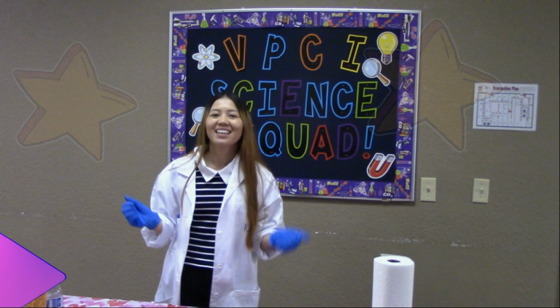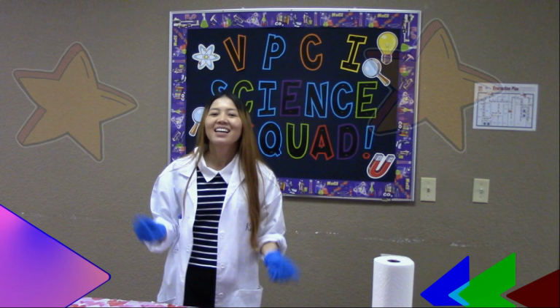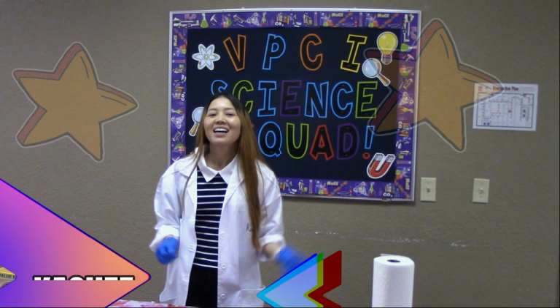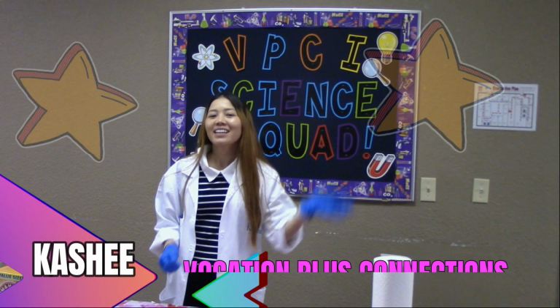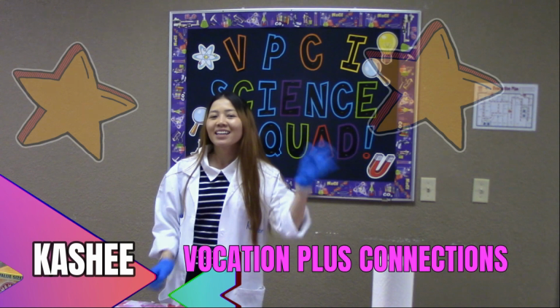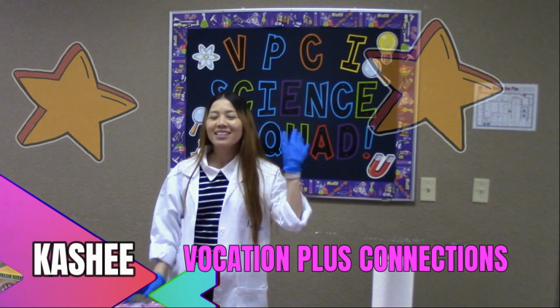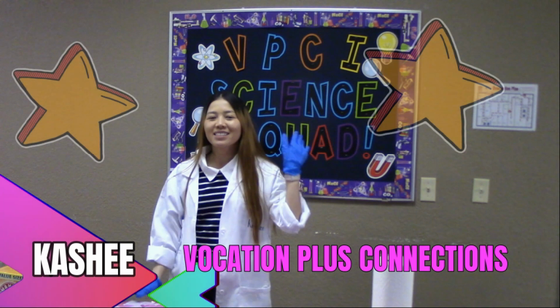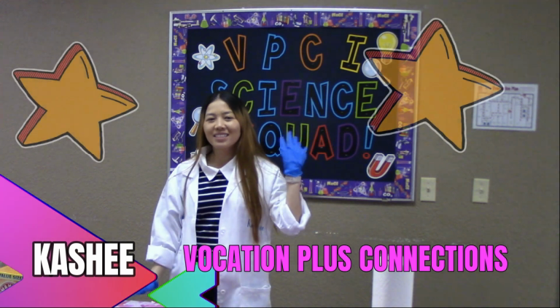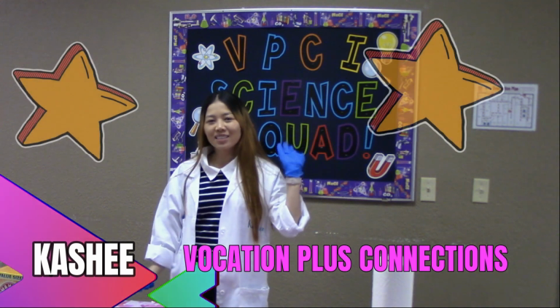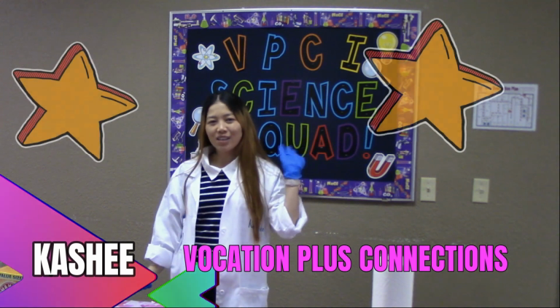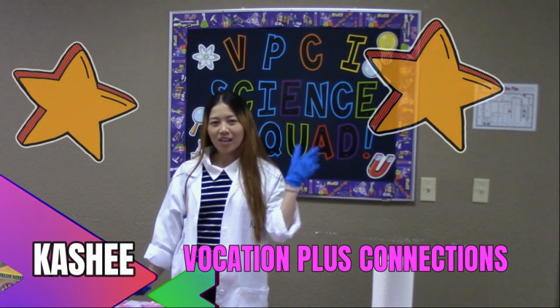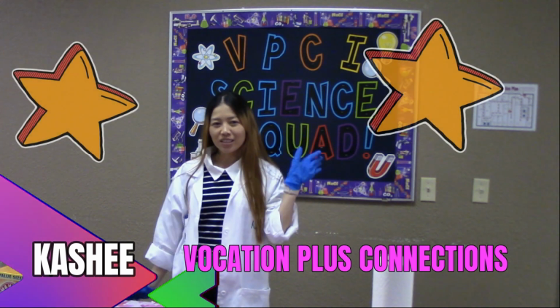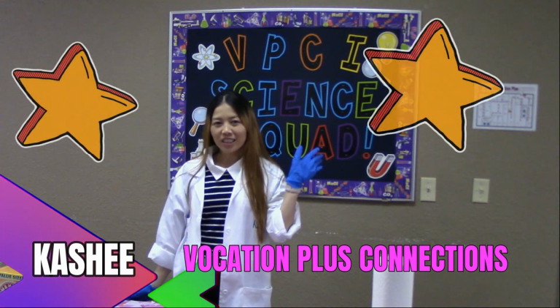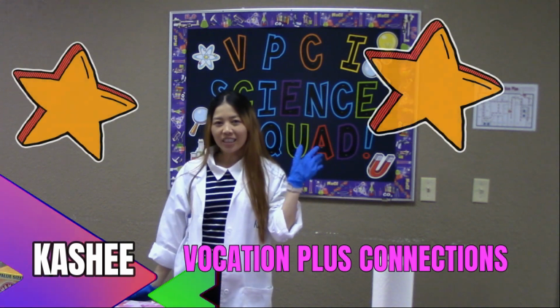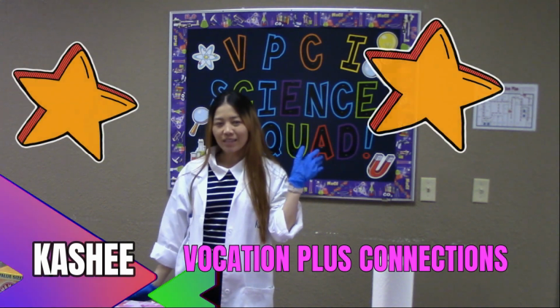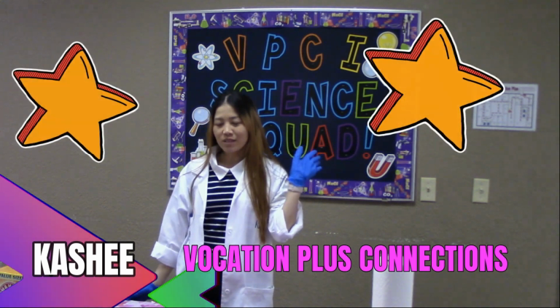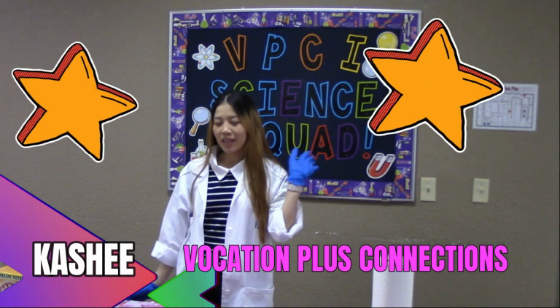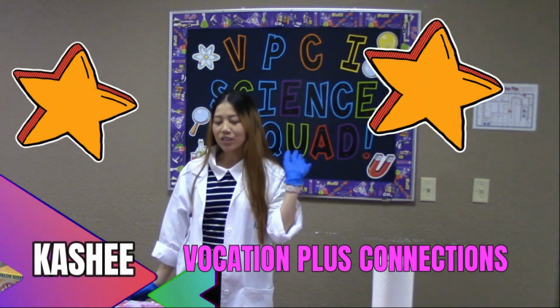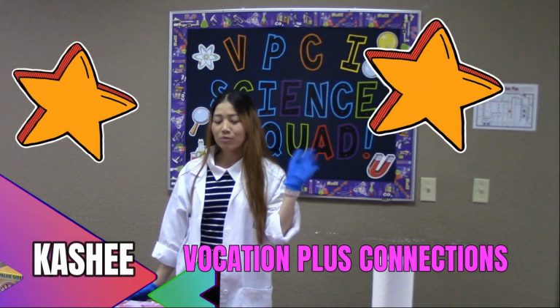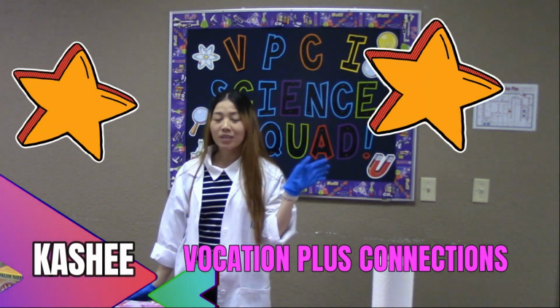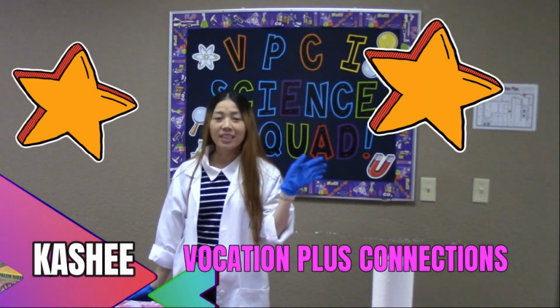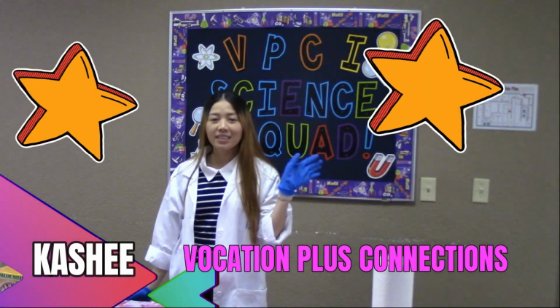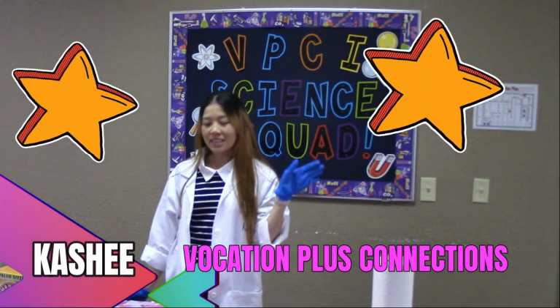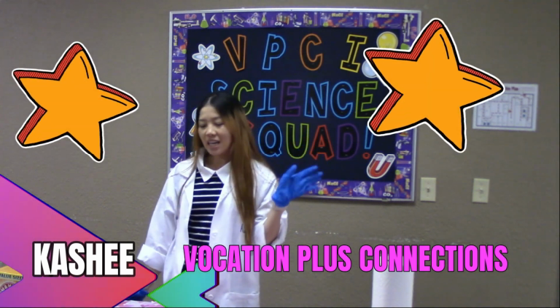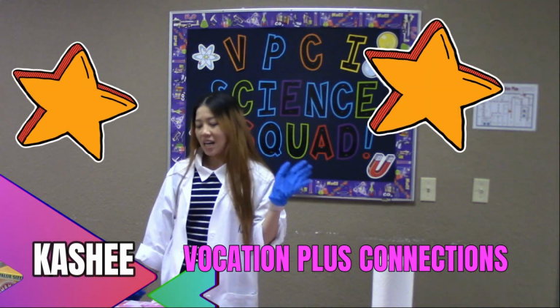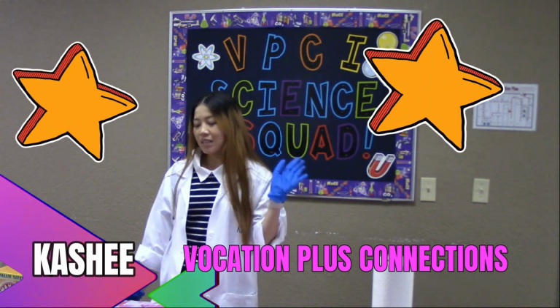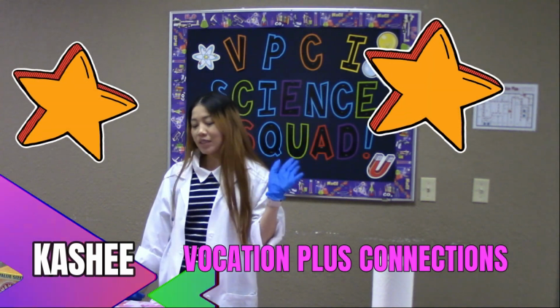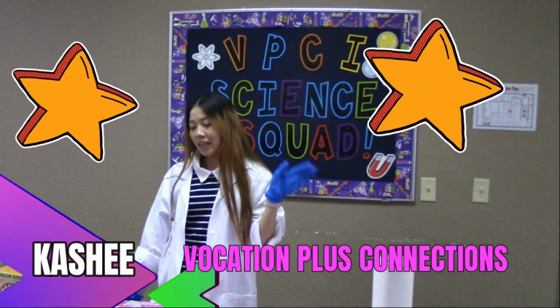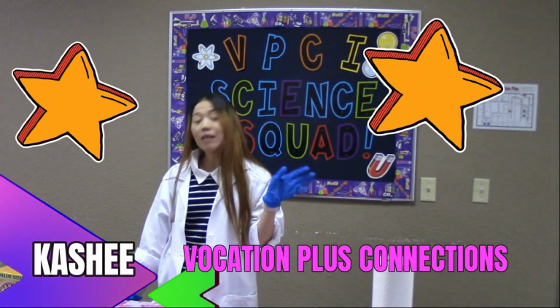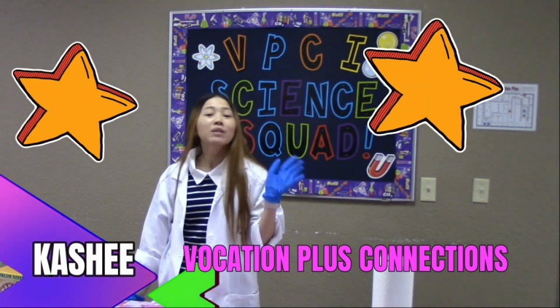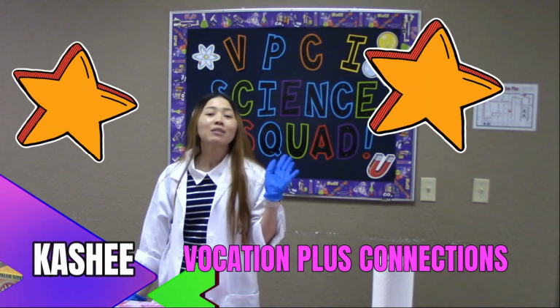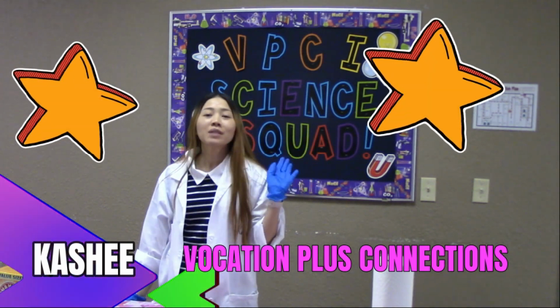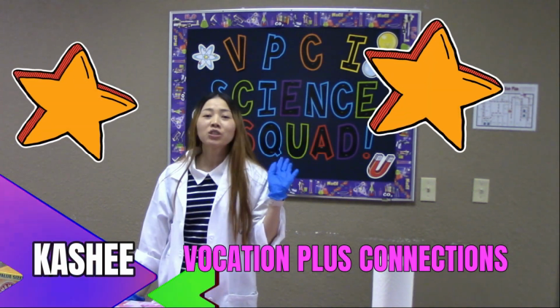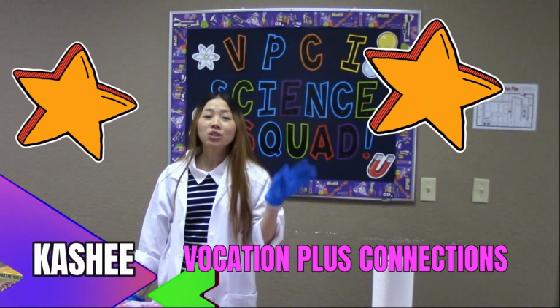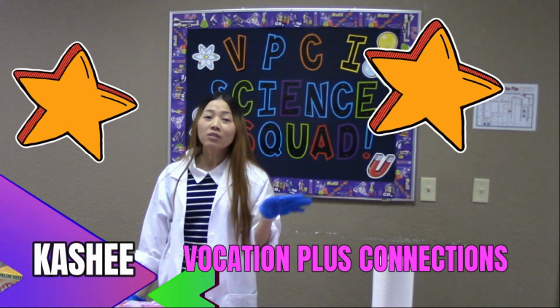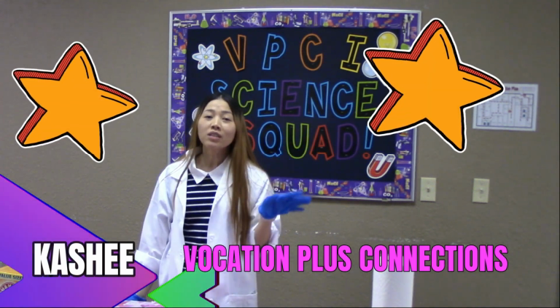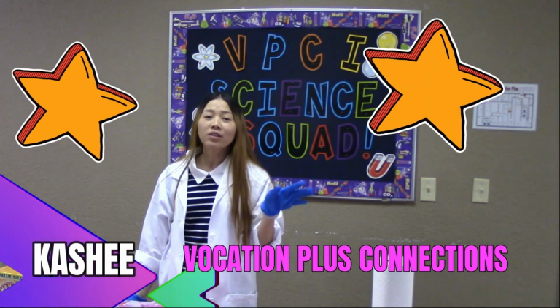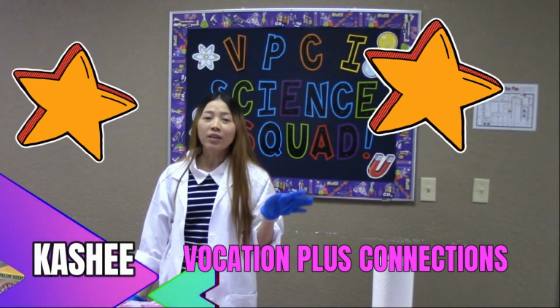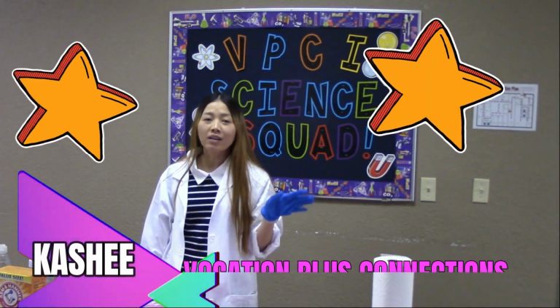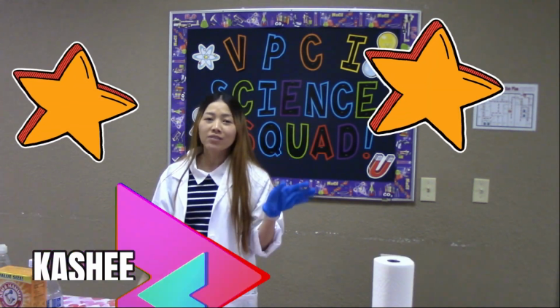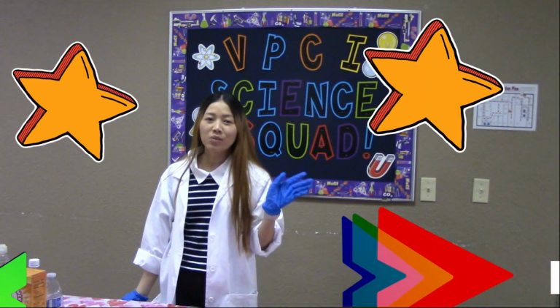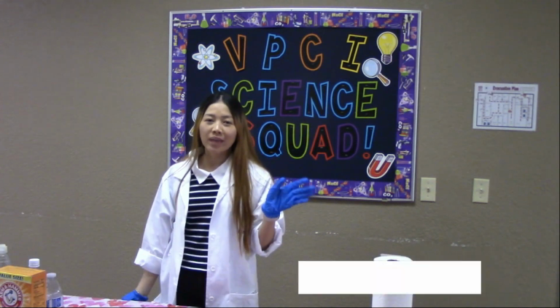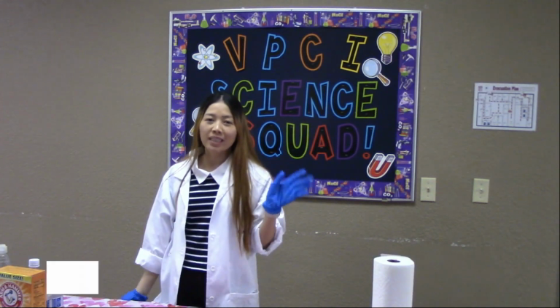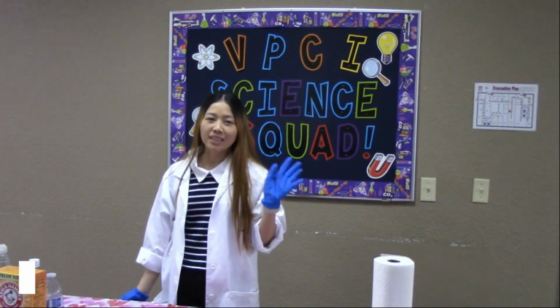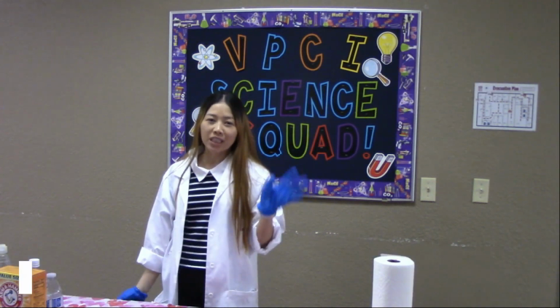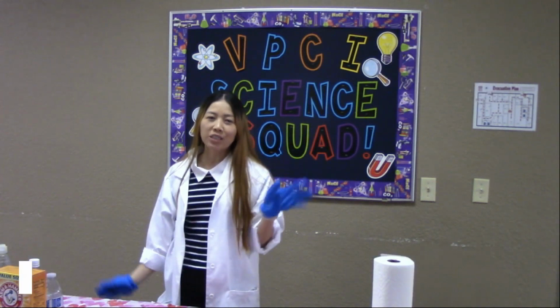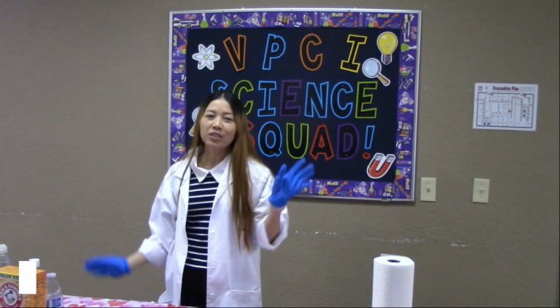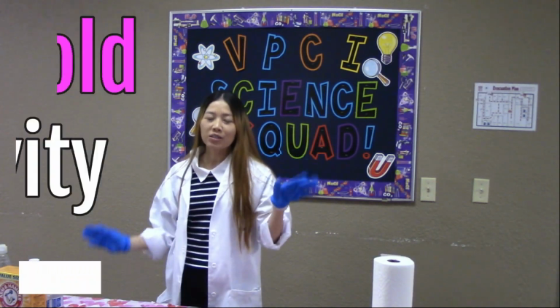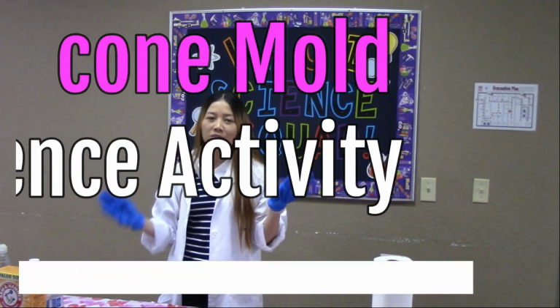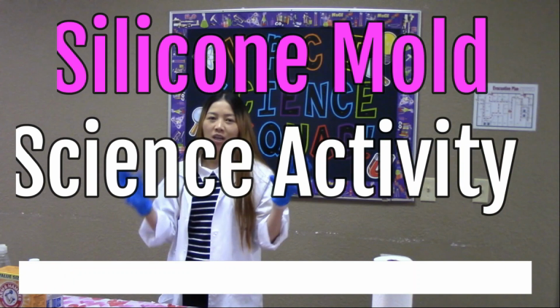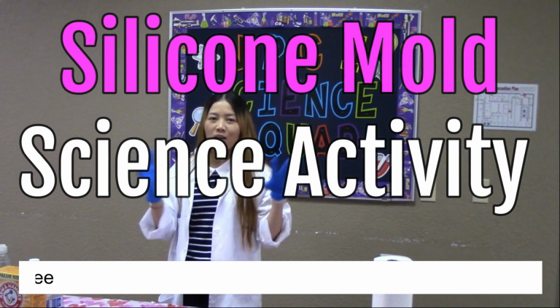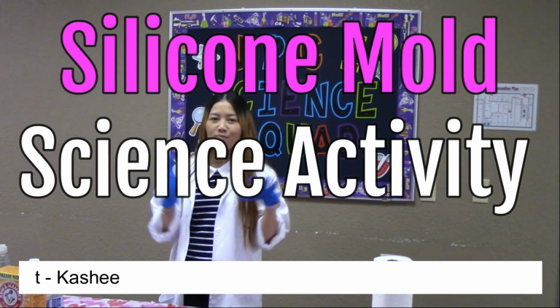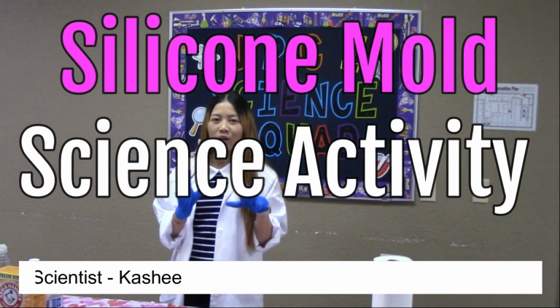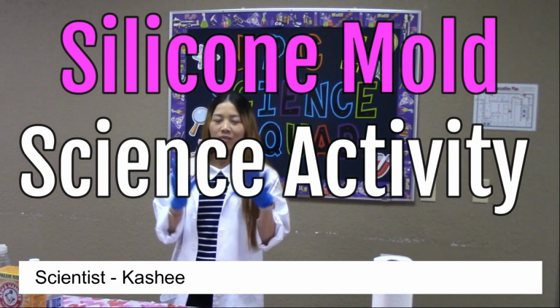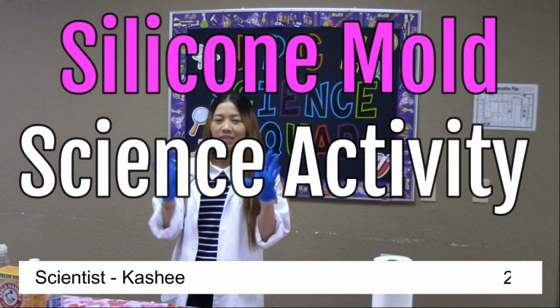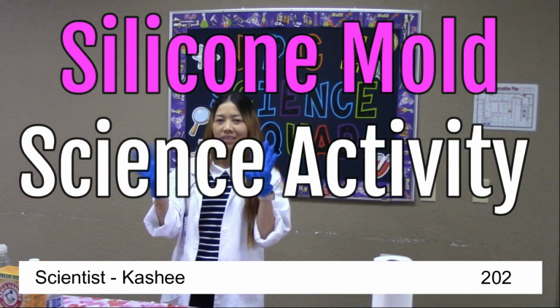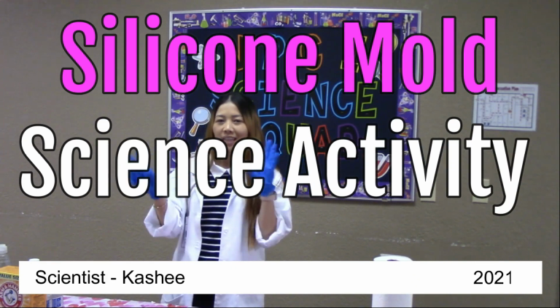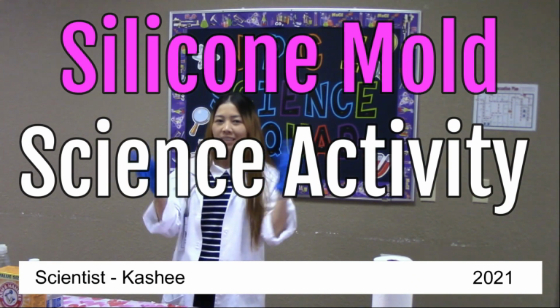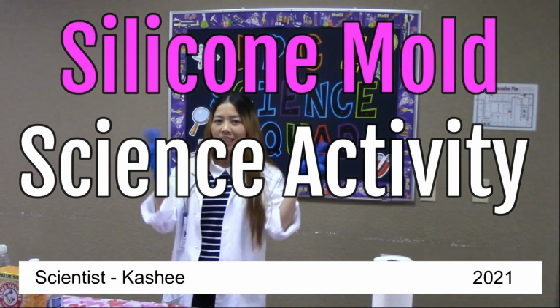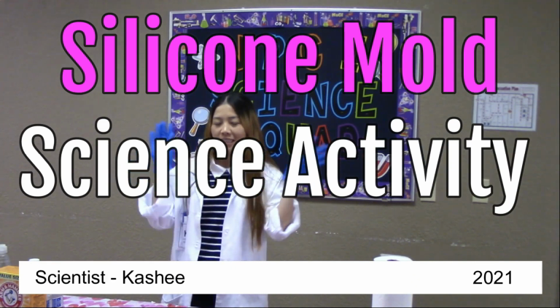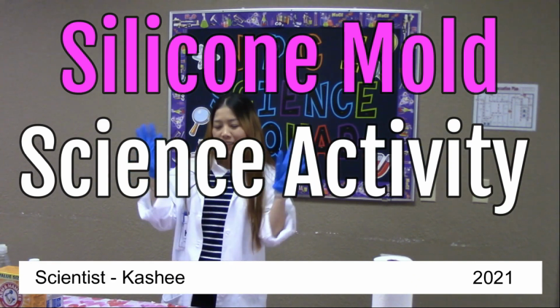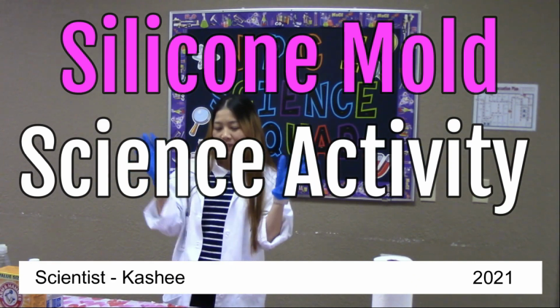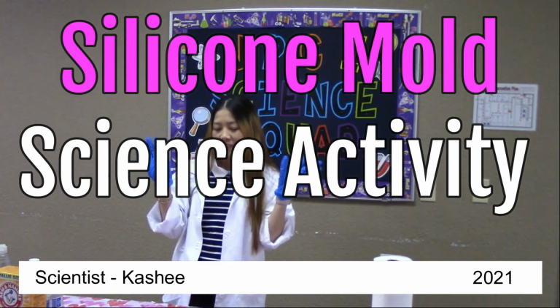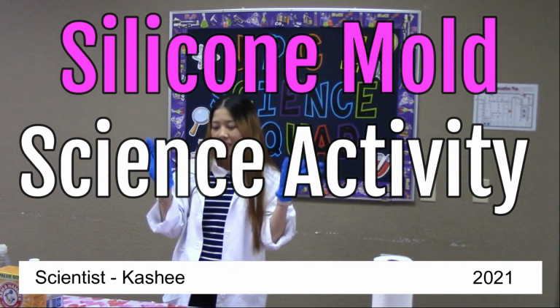Hi guys, this is Kashi at VocationPlus. Today I'm going to be showing you how to make a silicone mold science activity.